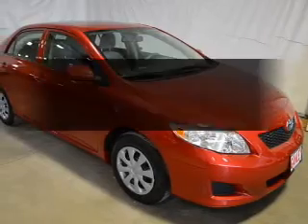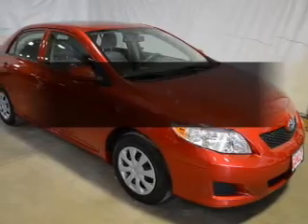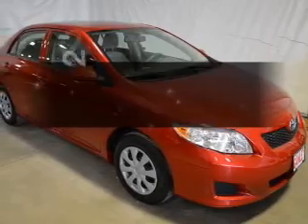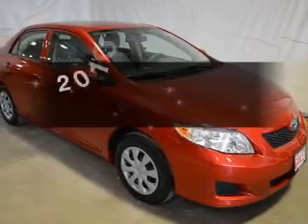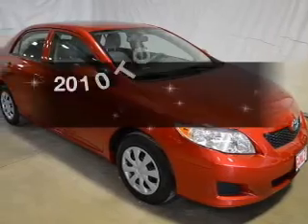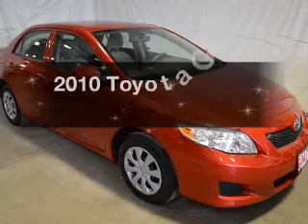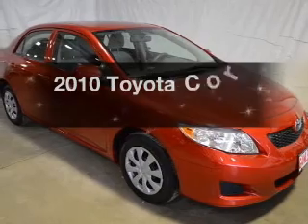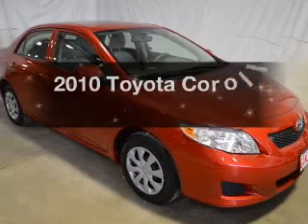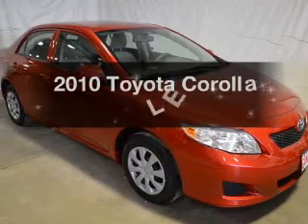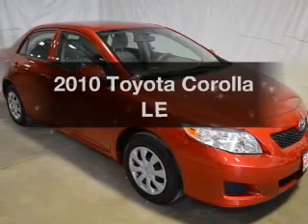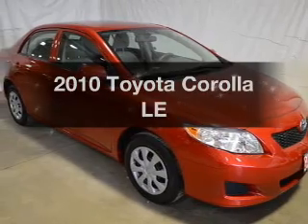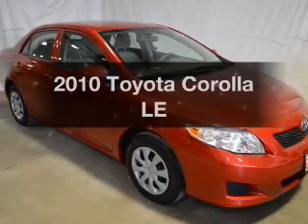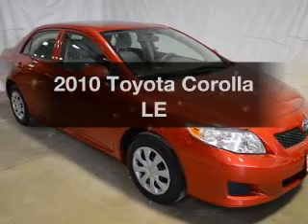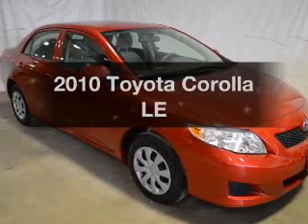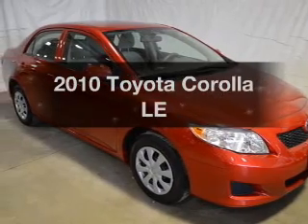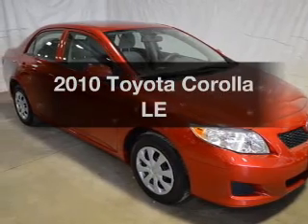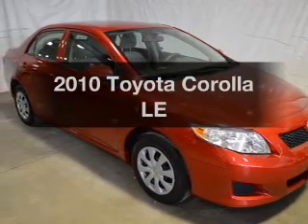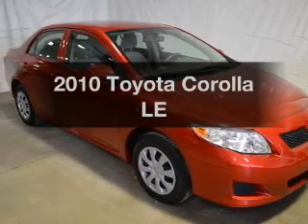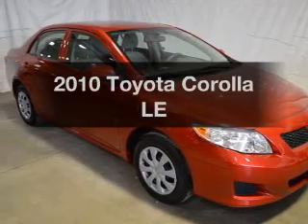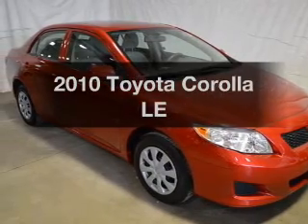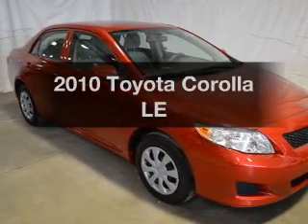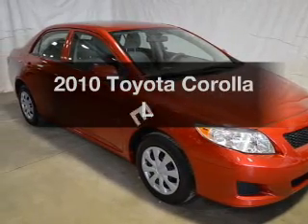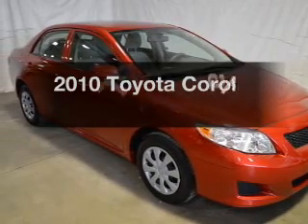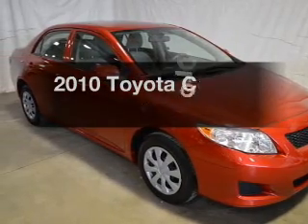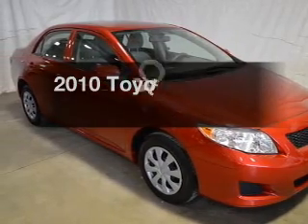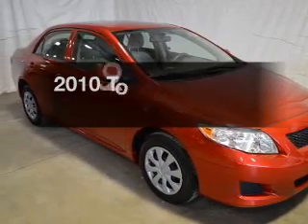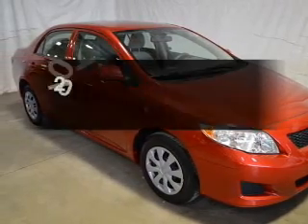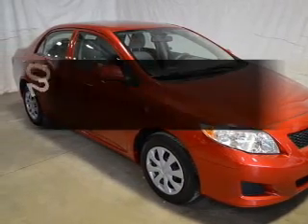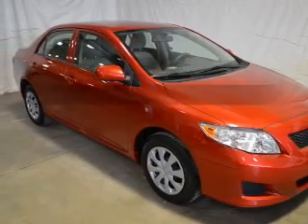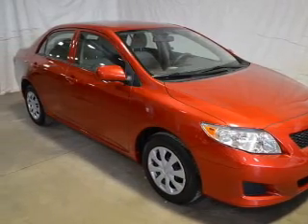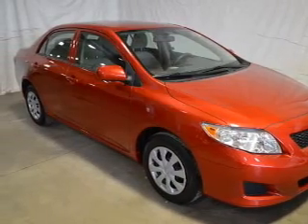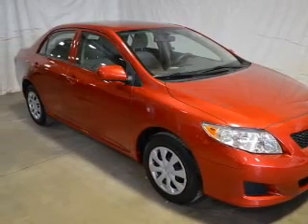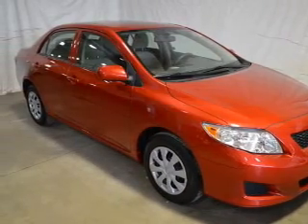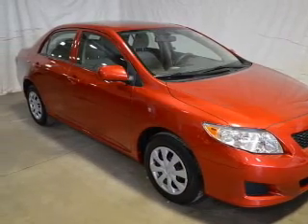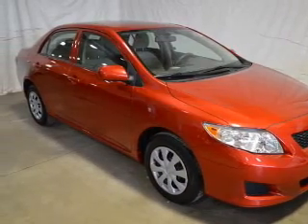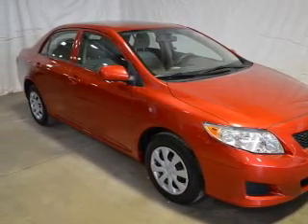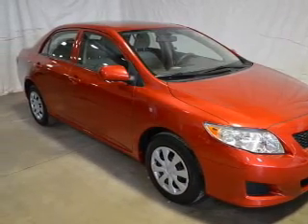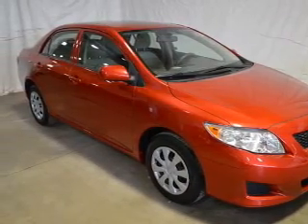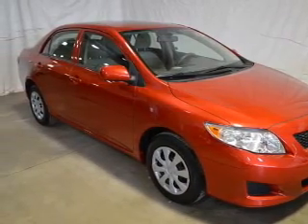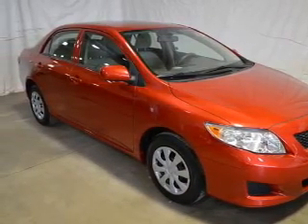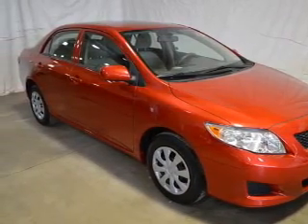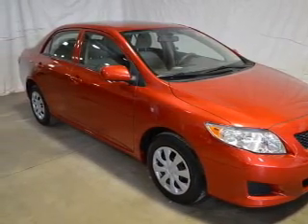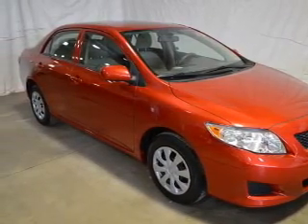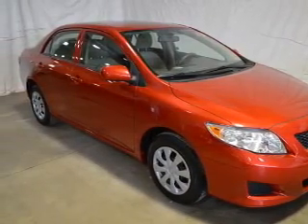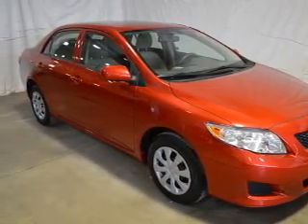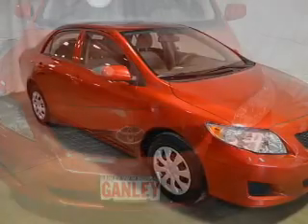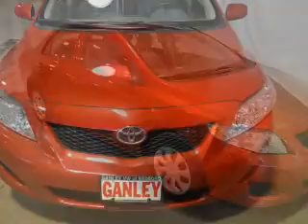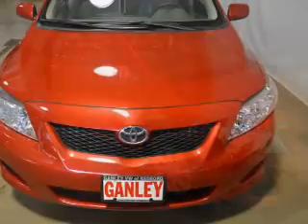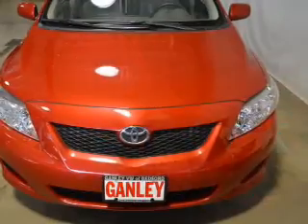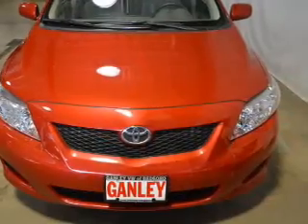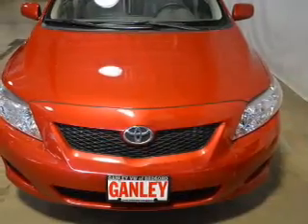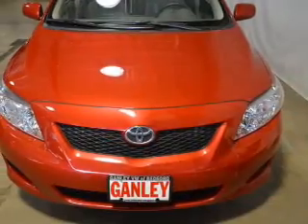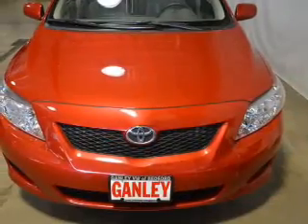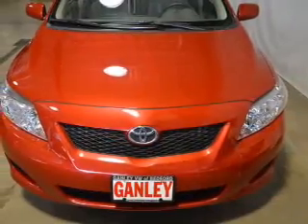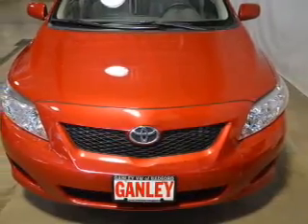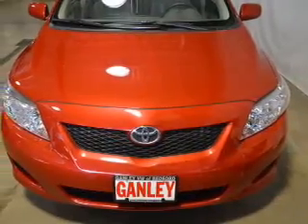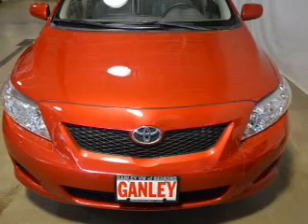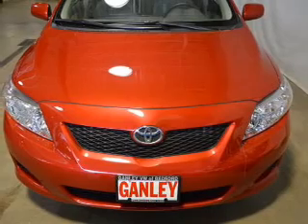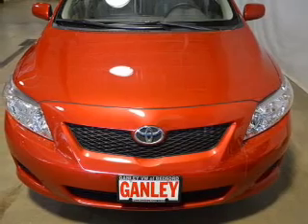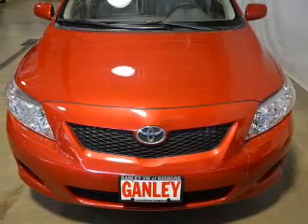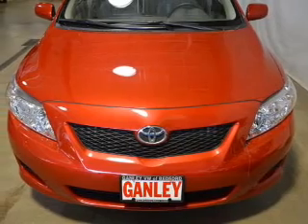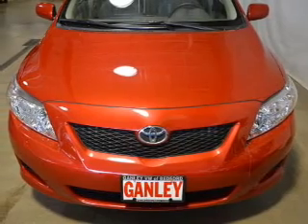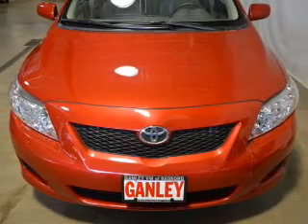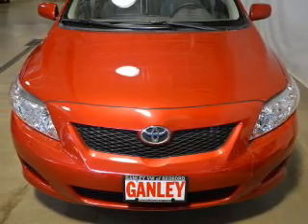Imagine yourself in this 2010 Toyota Corolla. Travel the roads in style and comfort in this great vehicle.